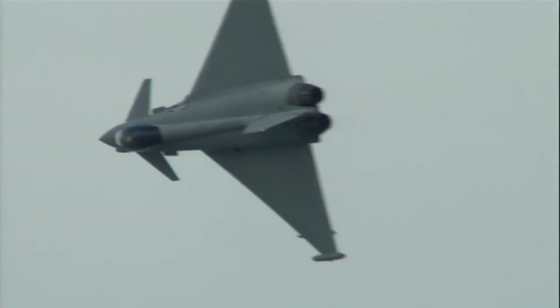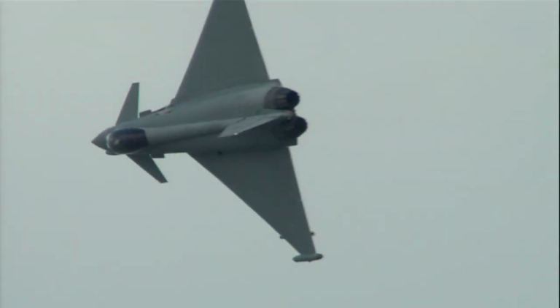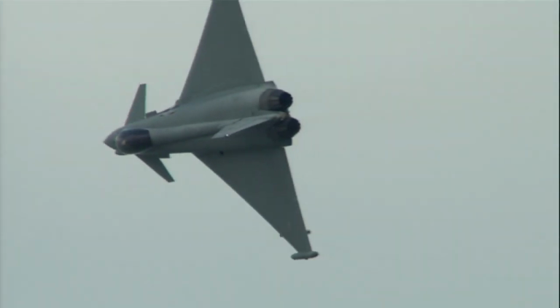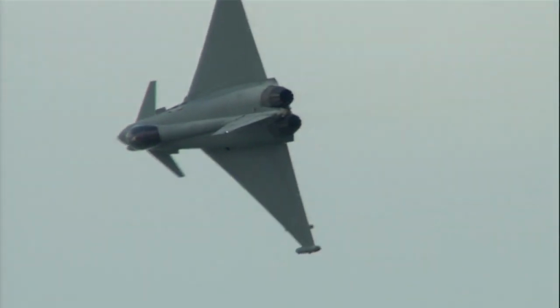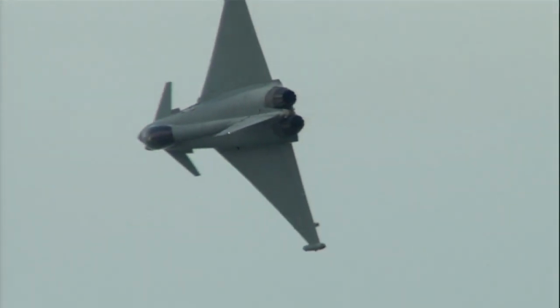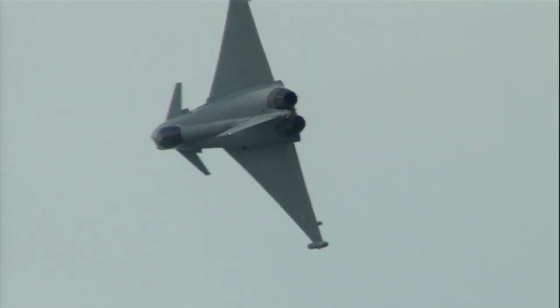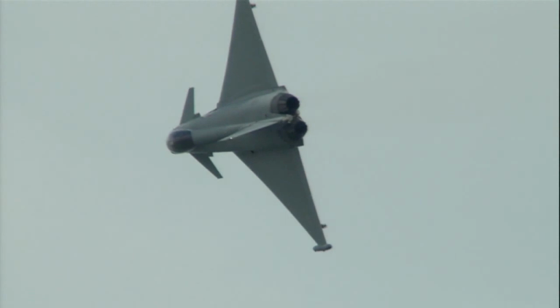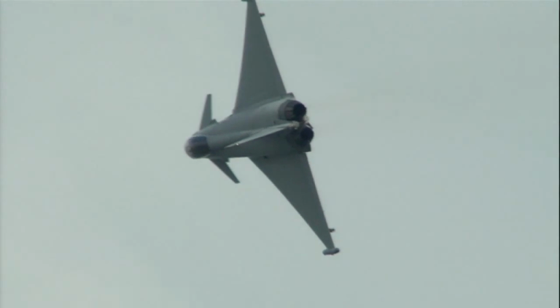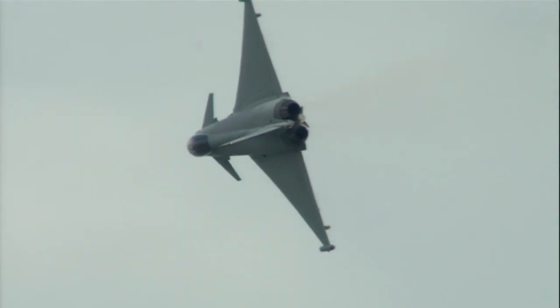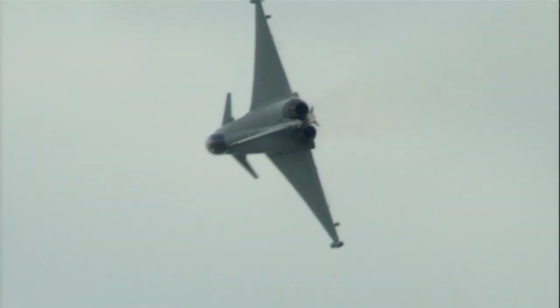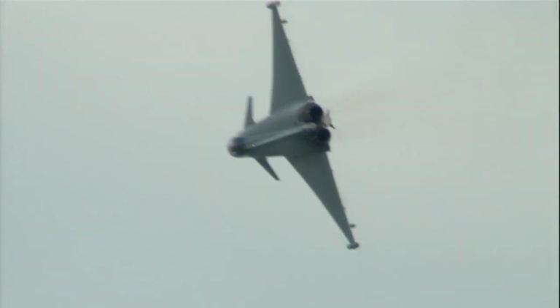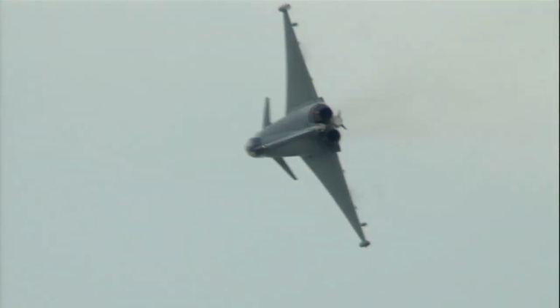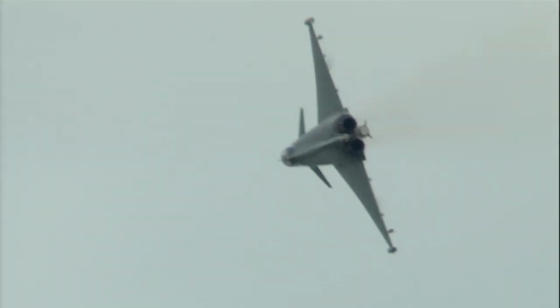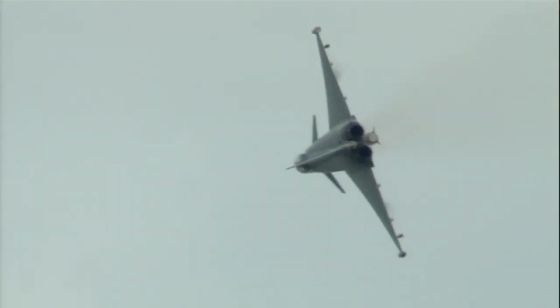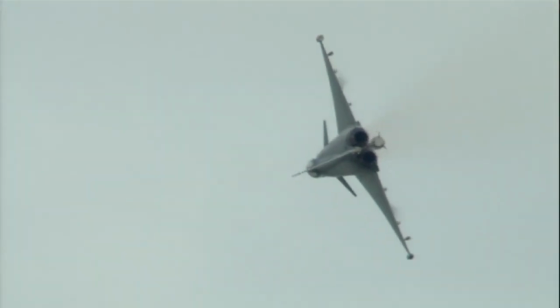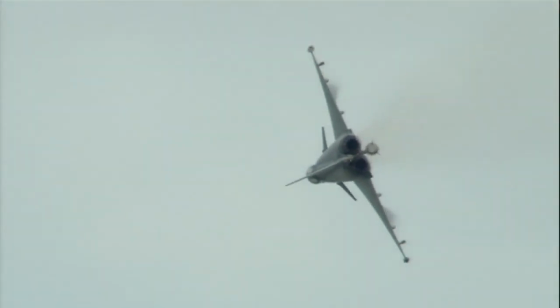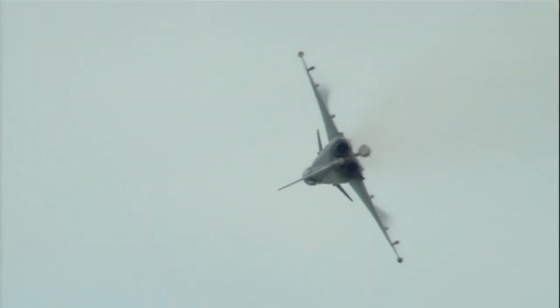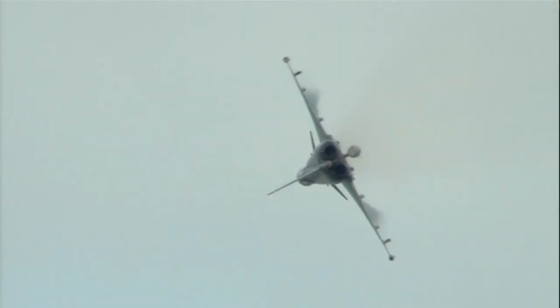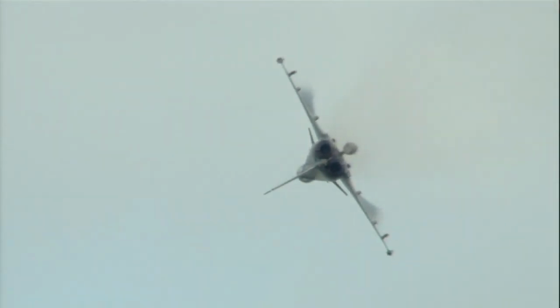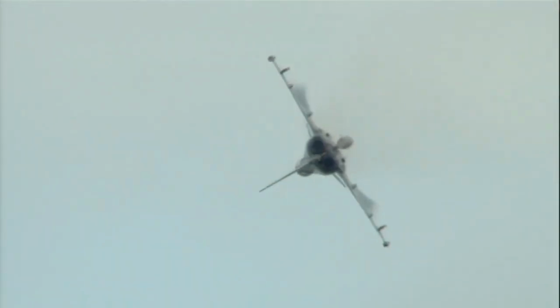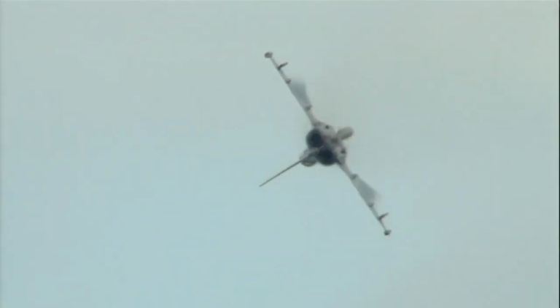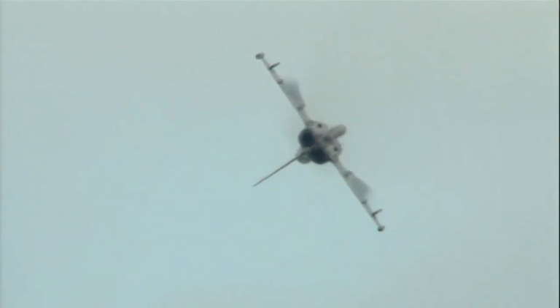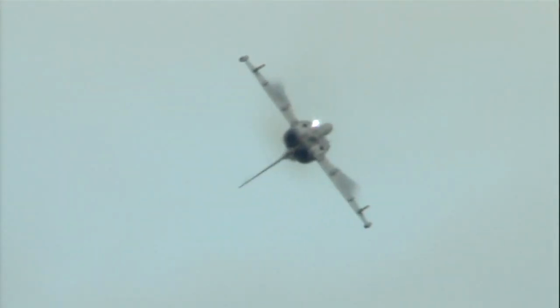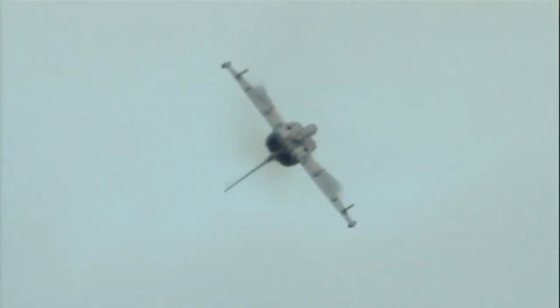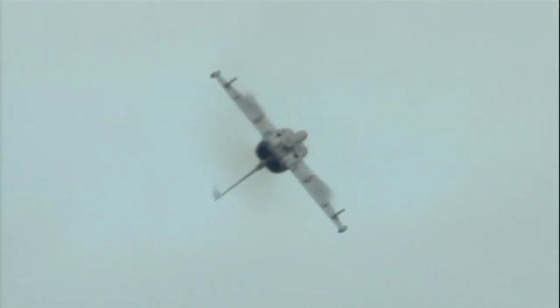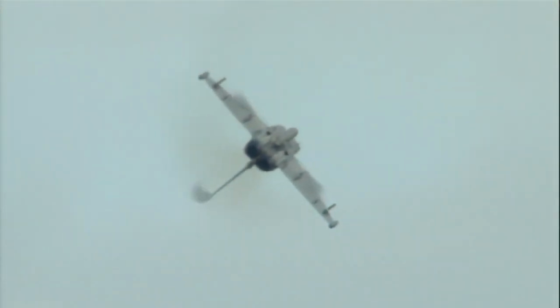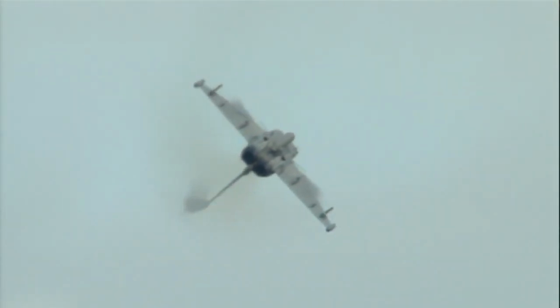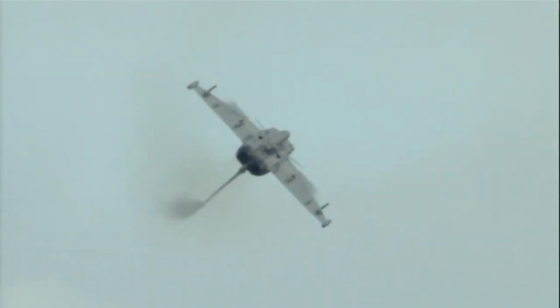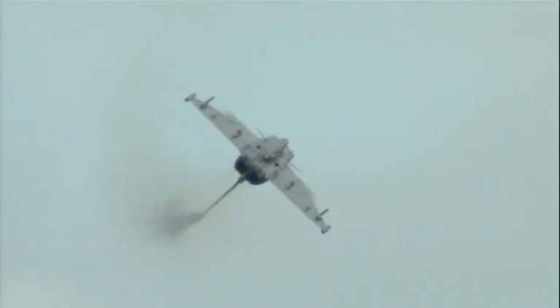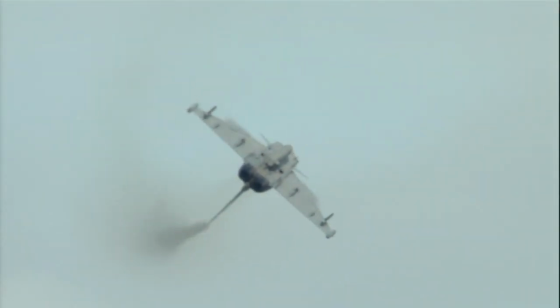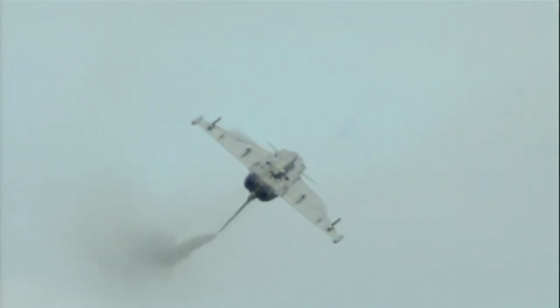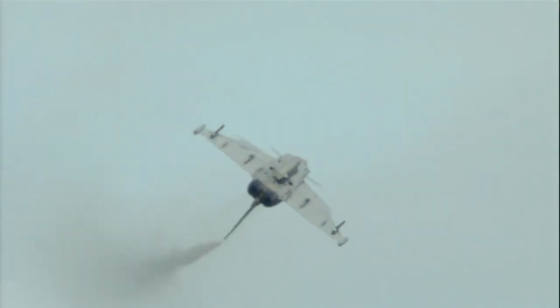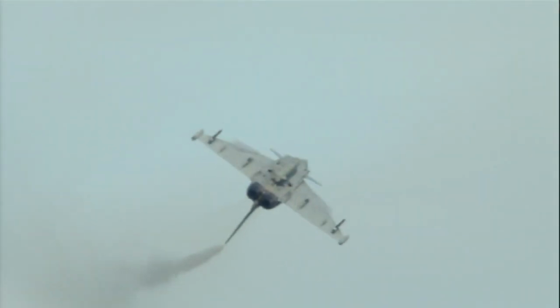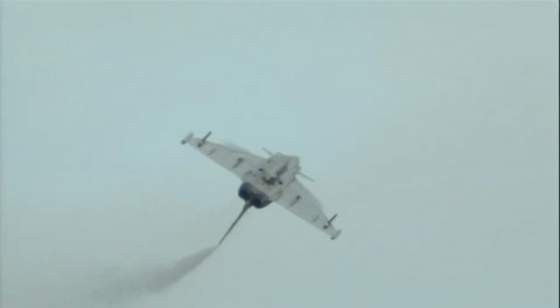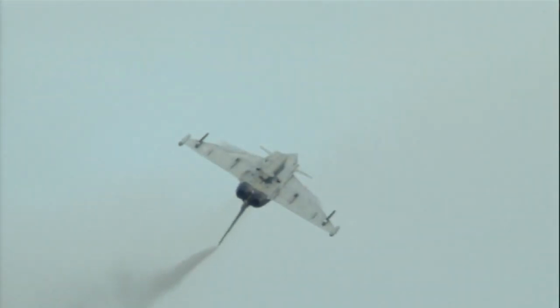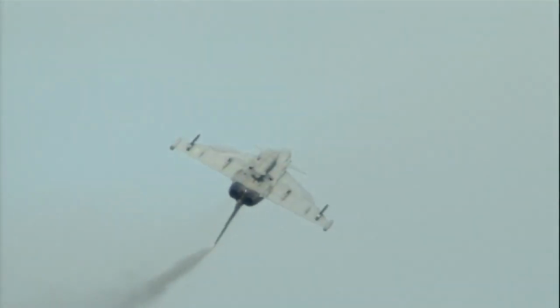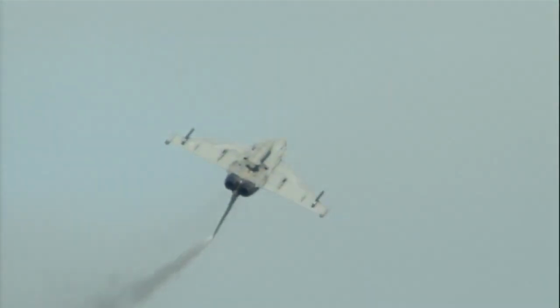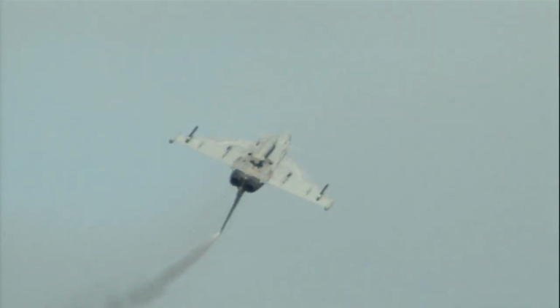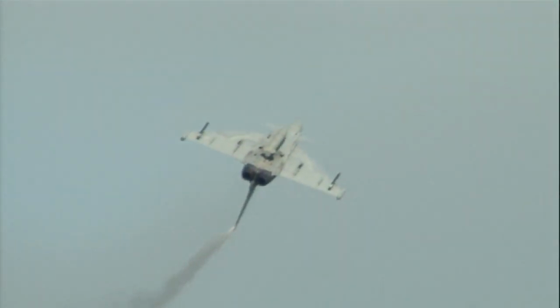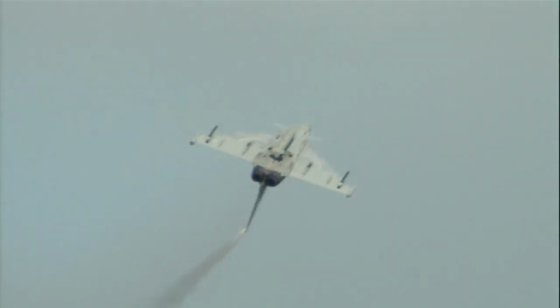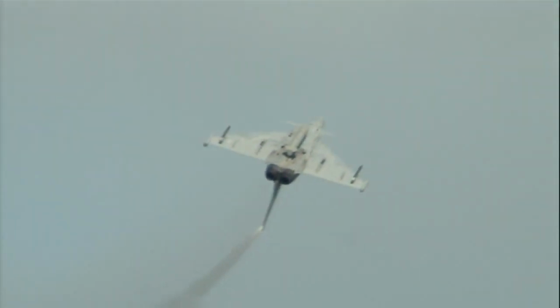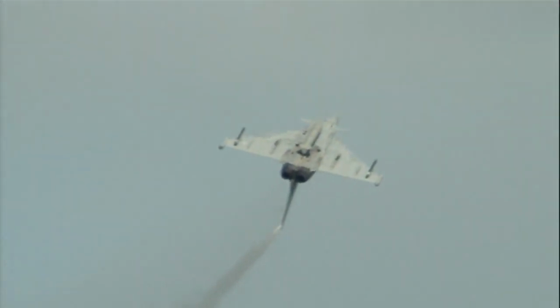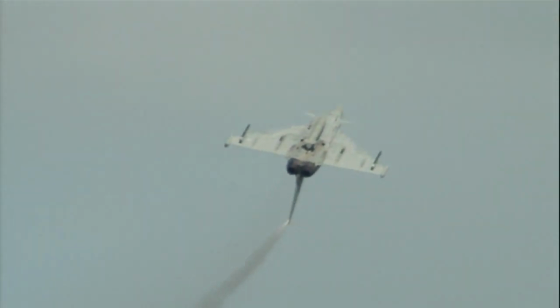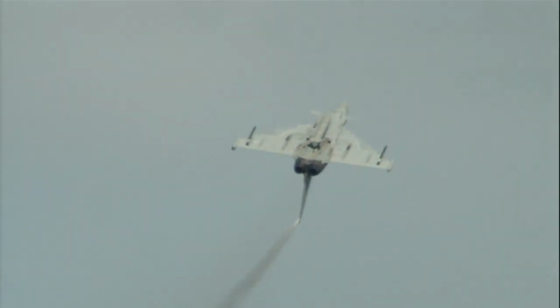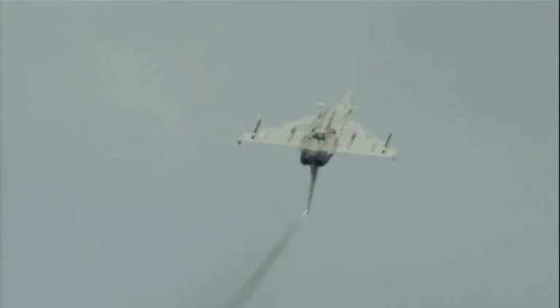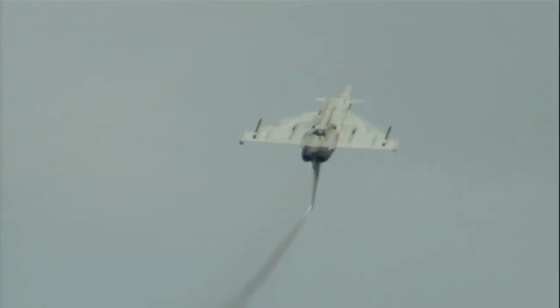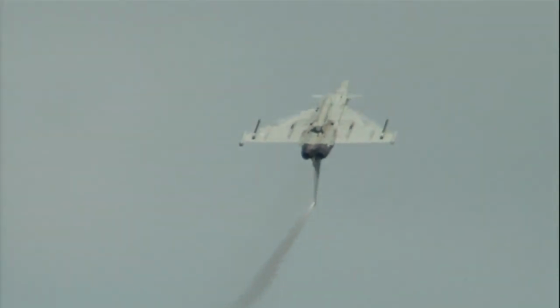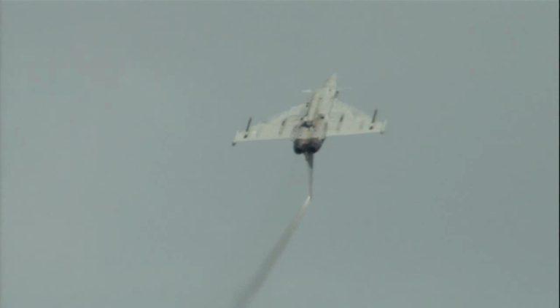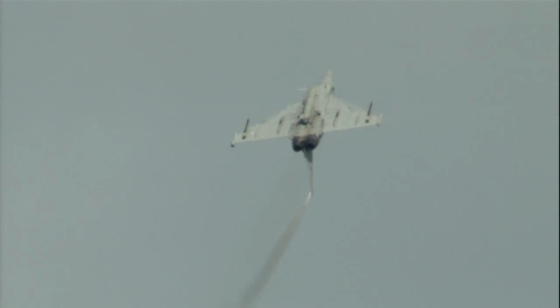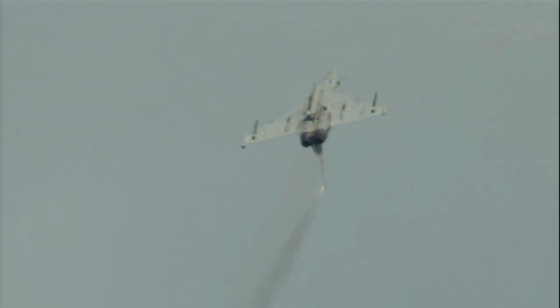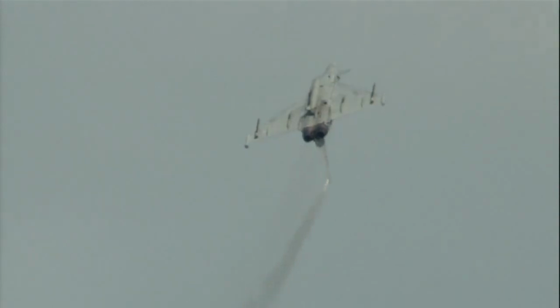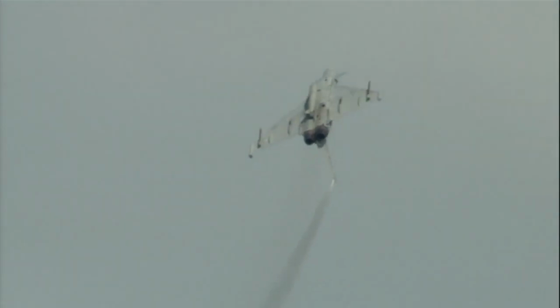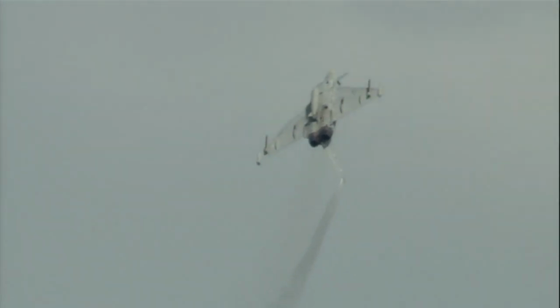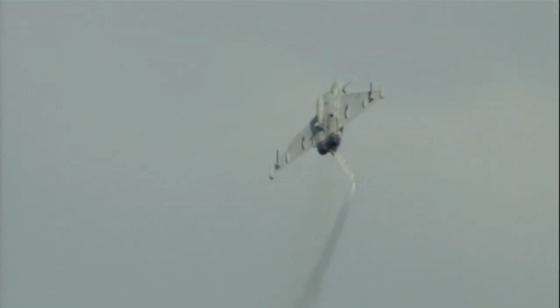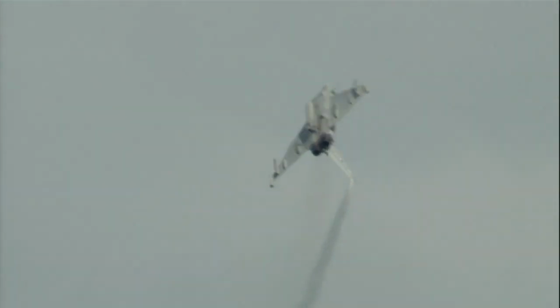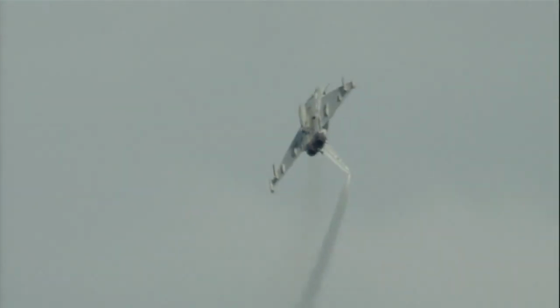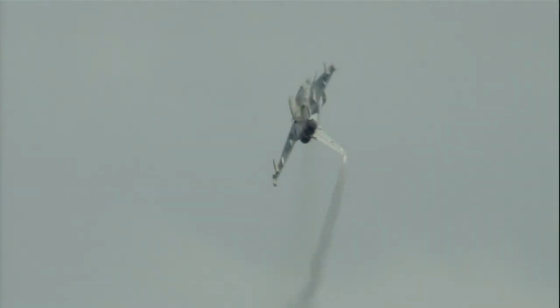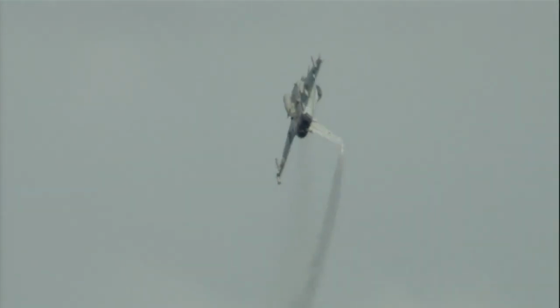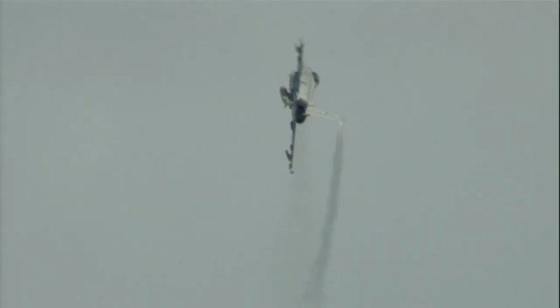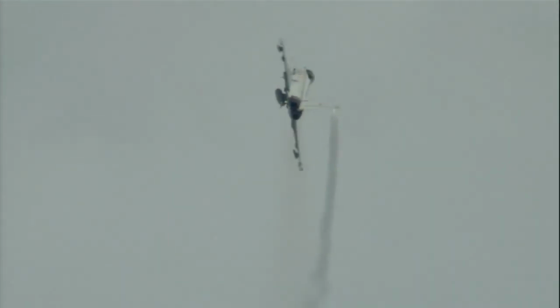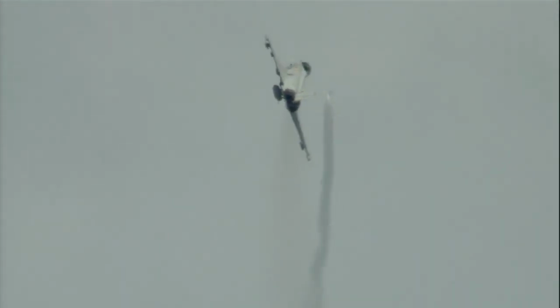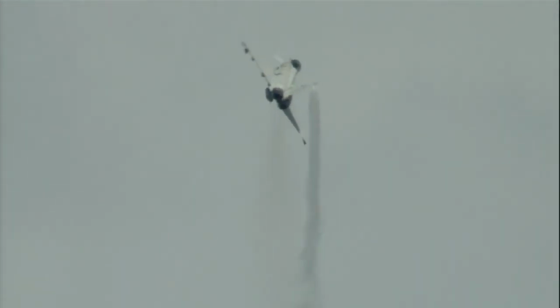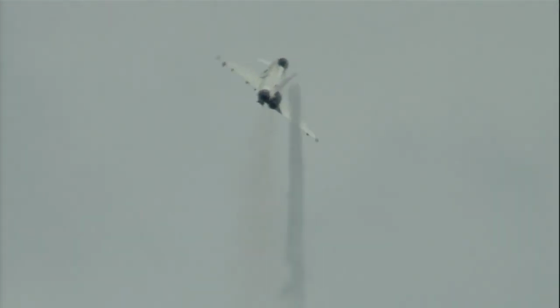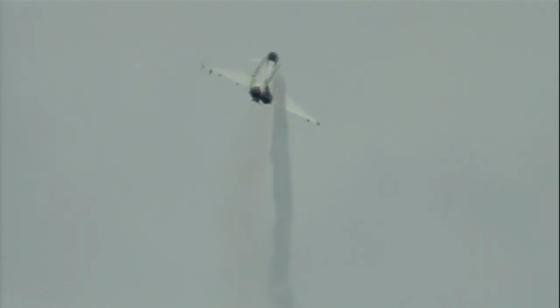An outside turn there — another negative 3G manoeuvre. And if you can see any pilots in the crowd, you'll probably see them all wincing as they watch that.